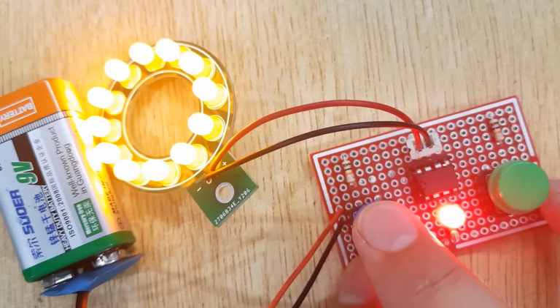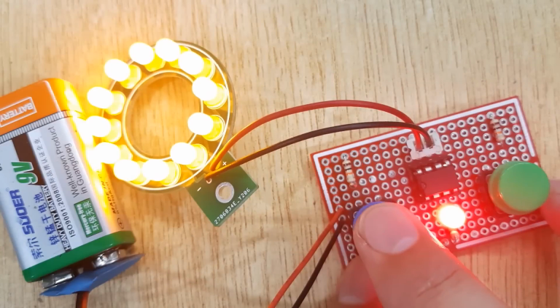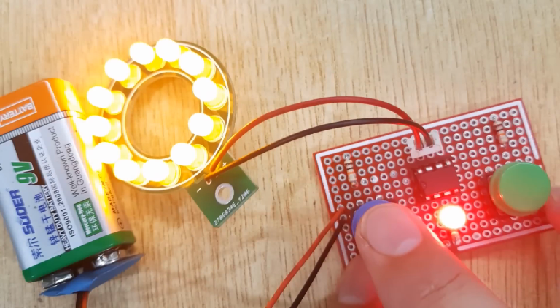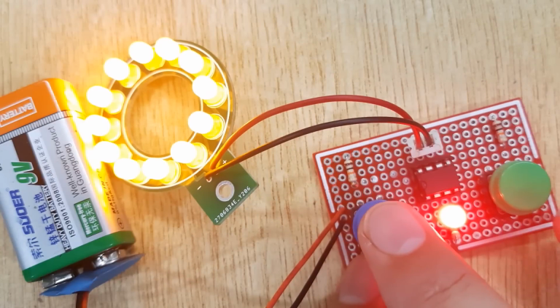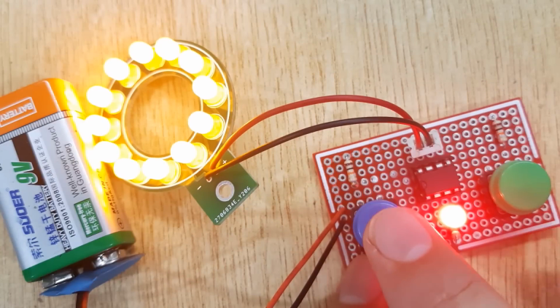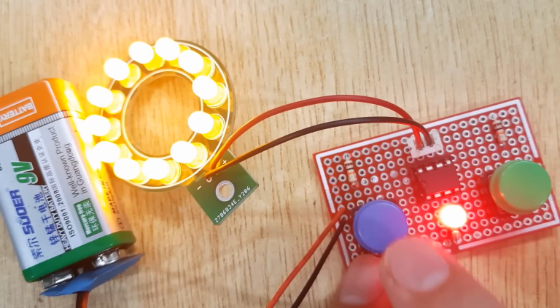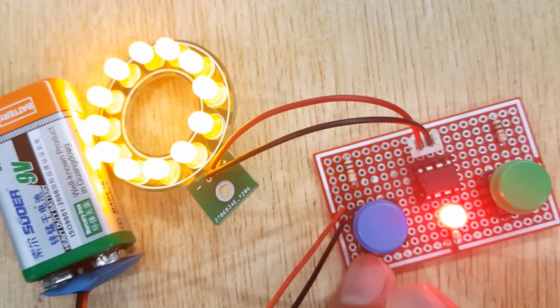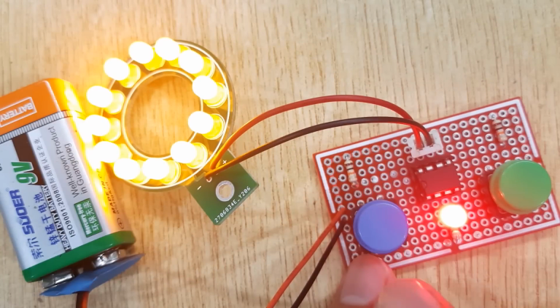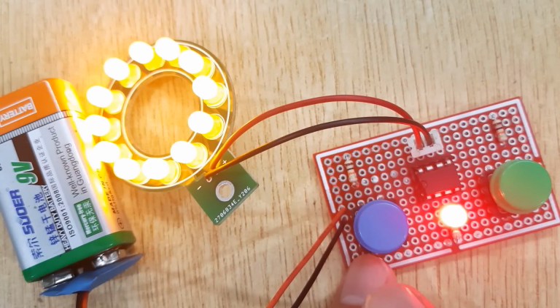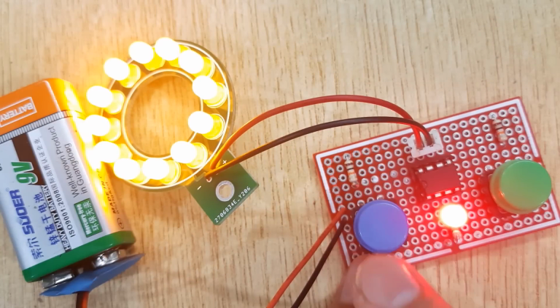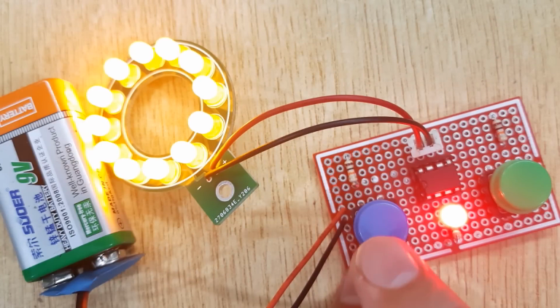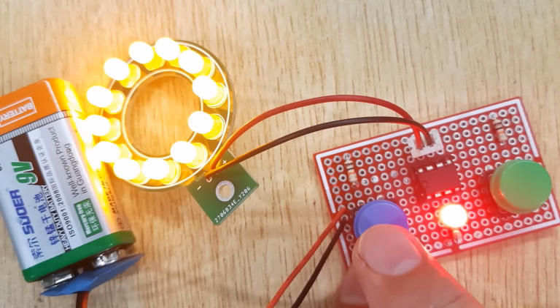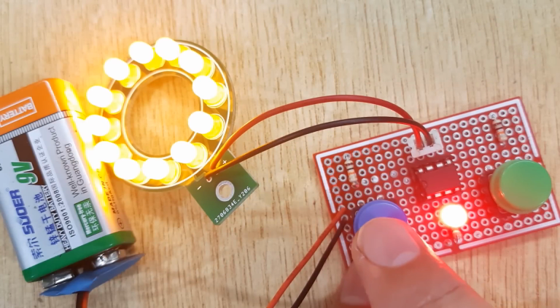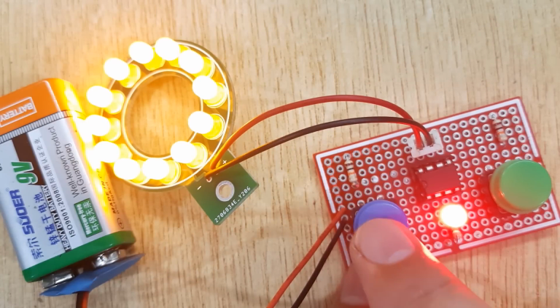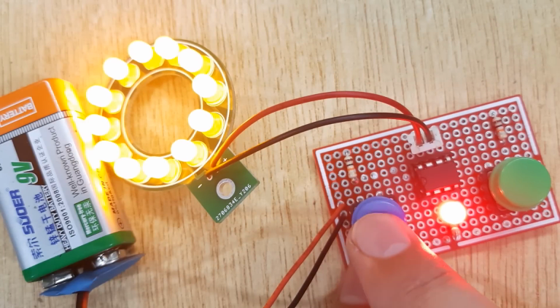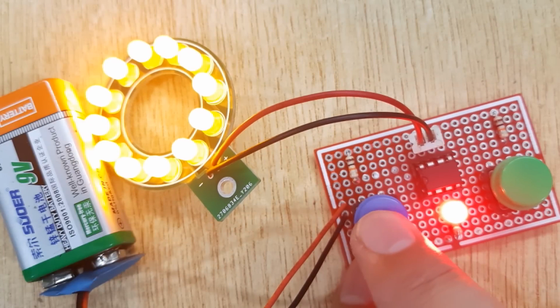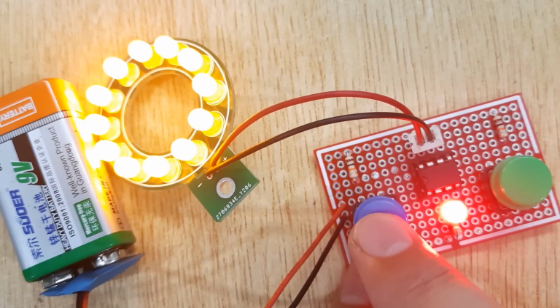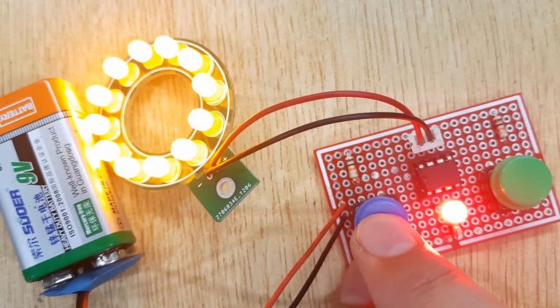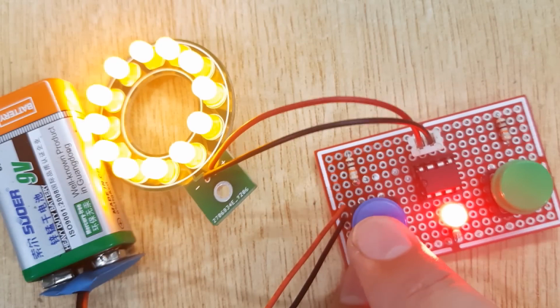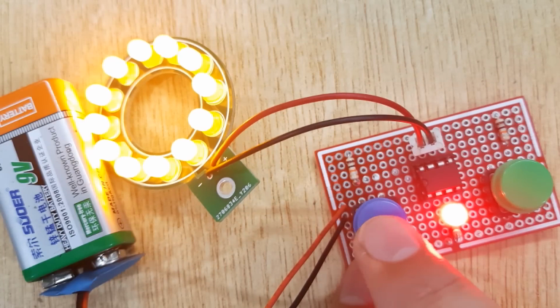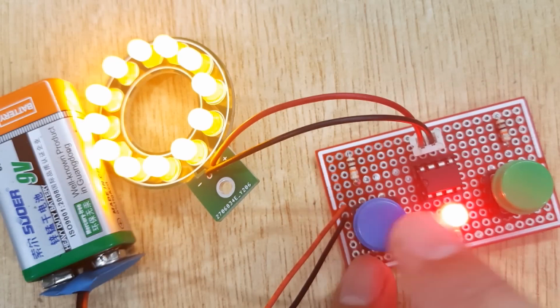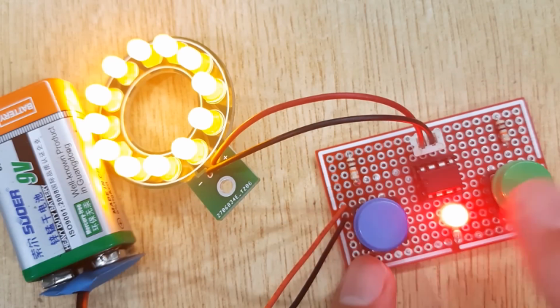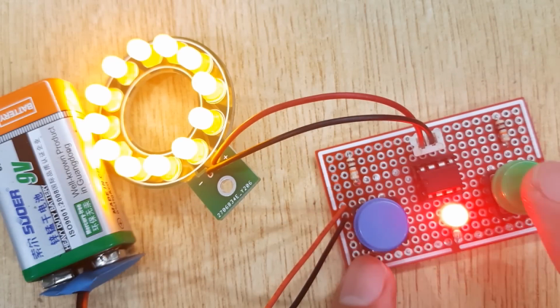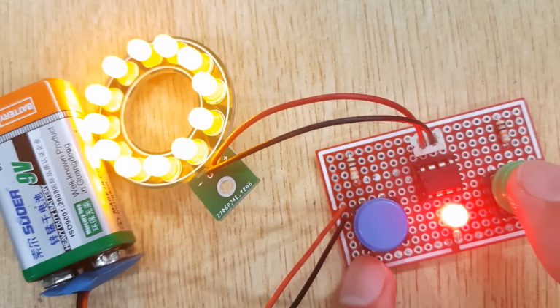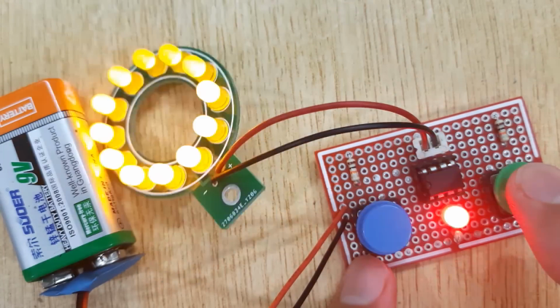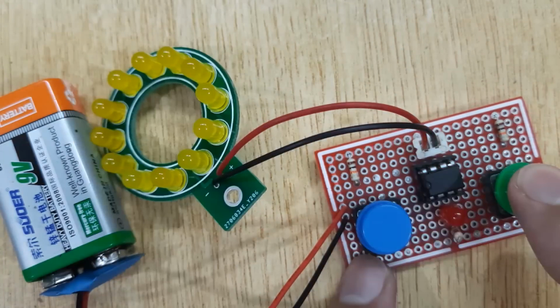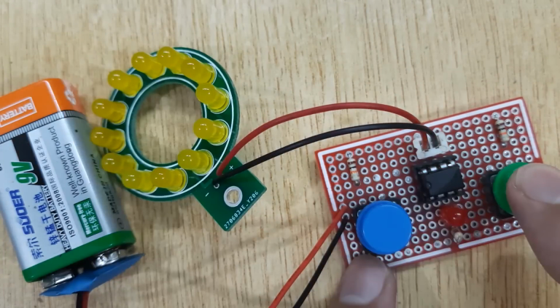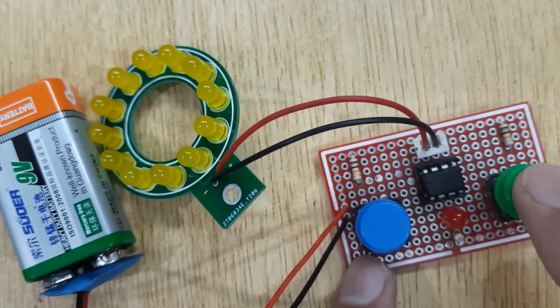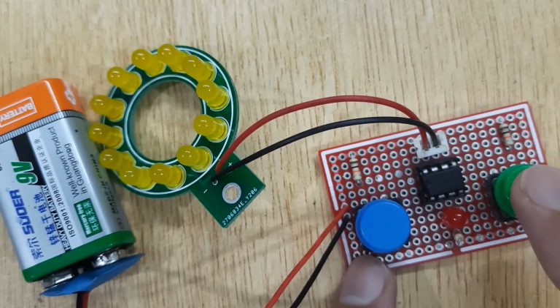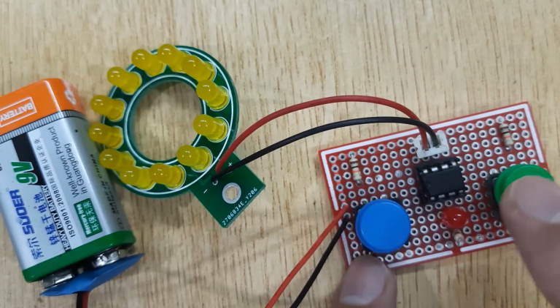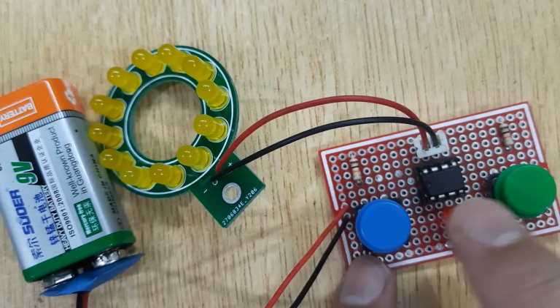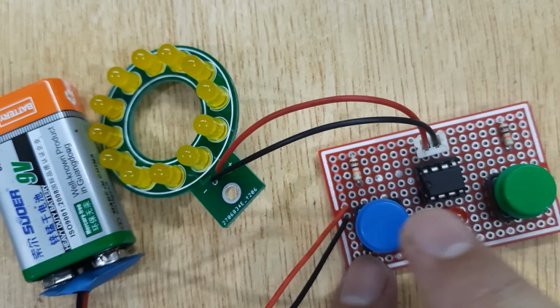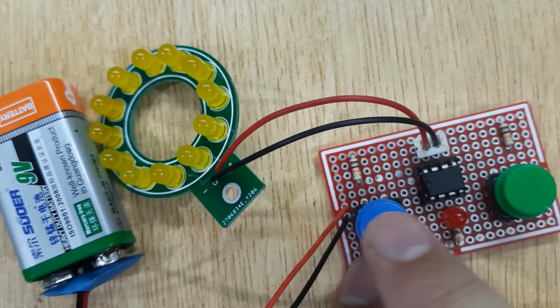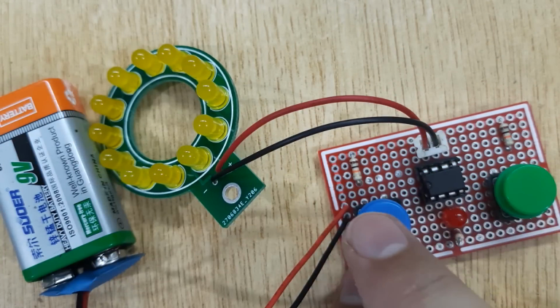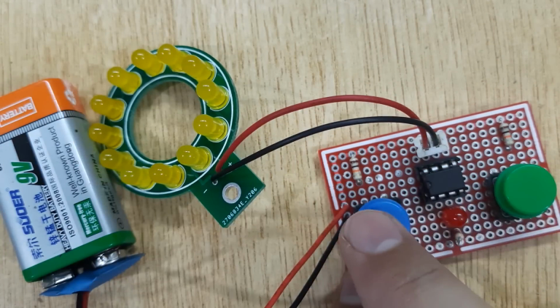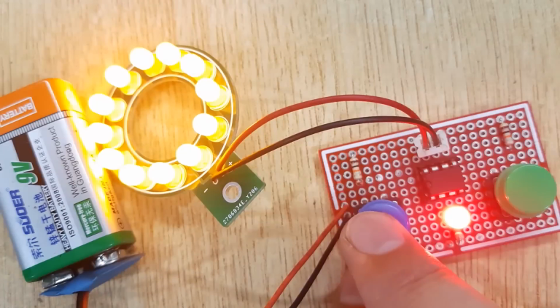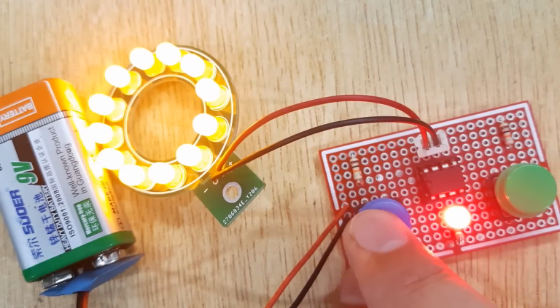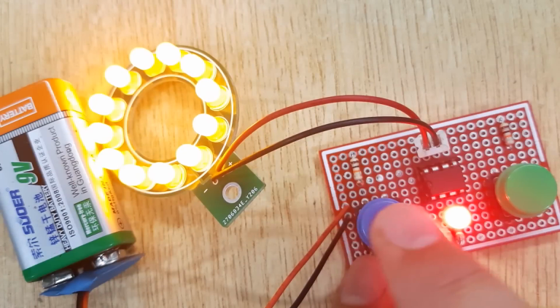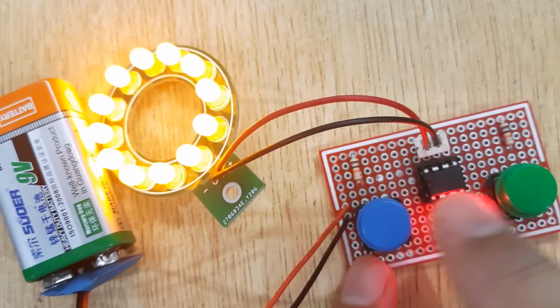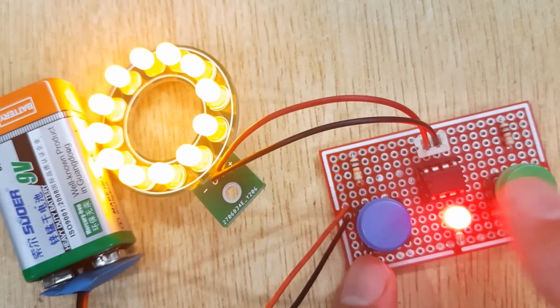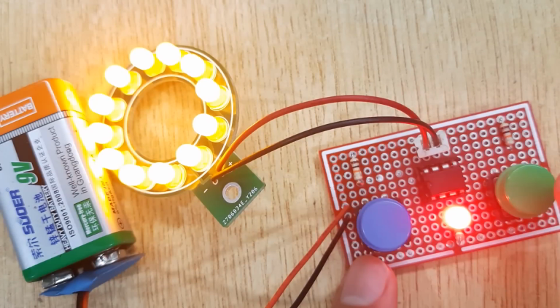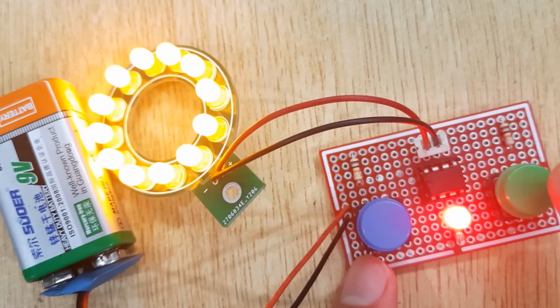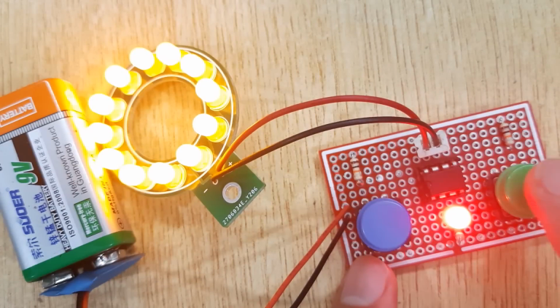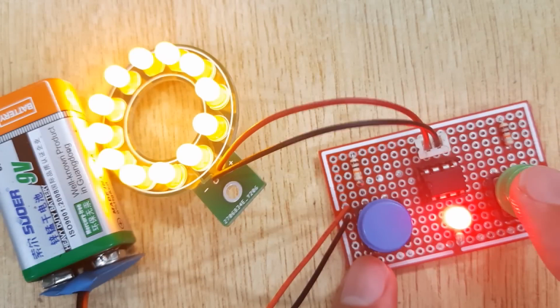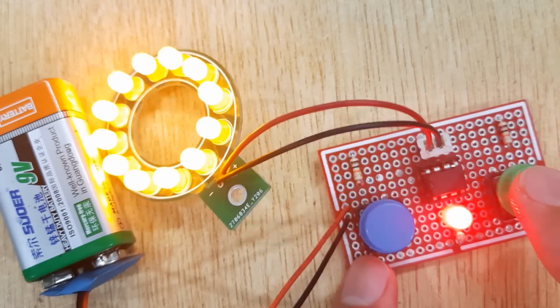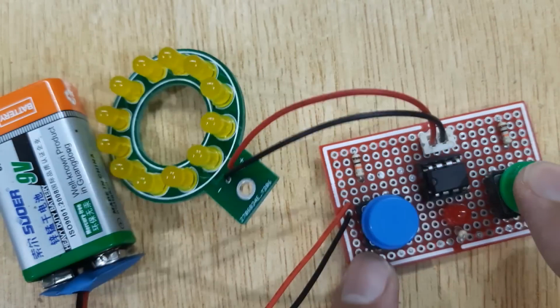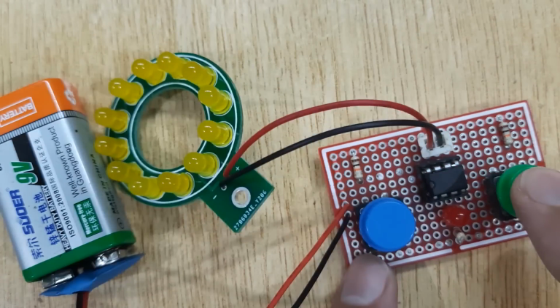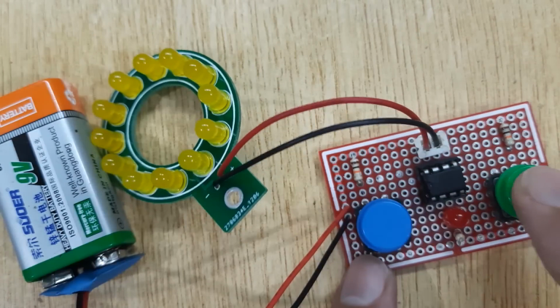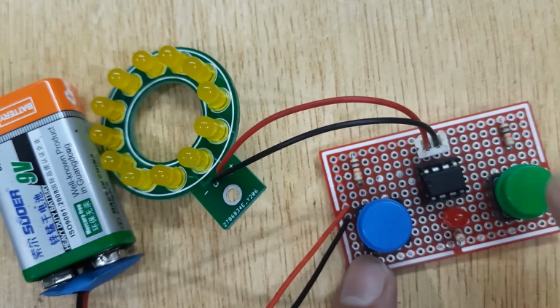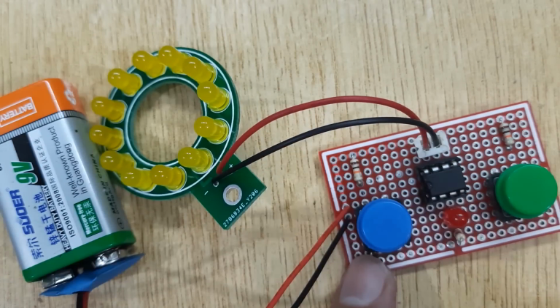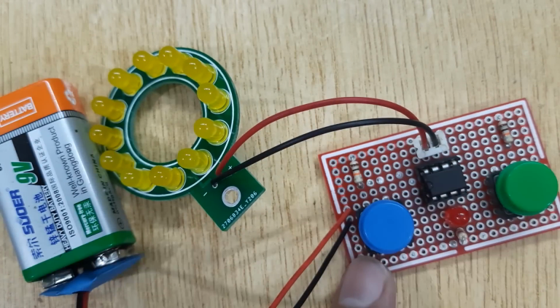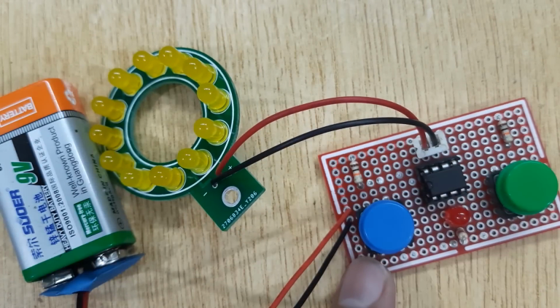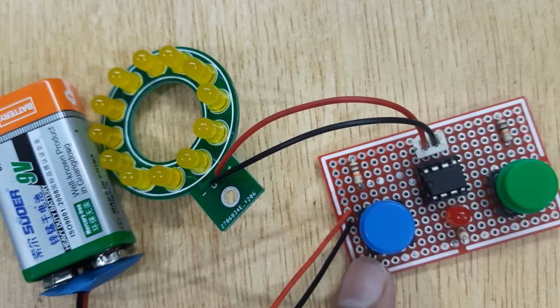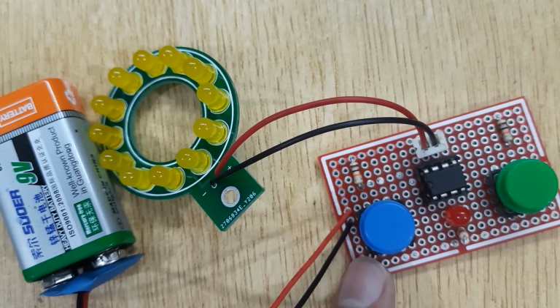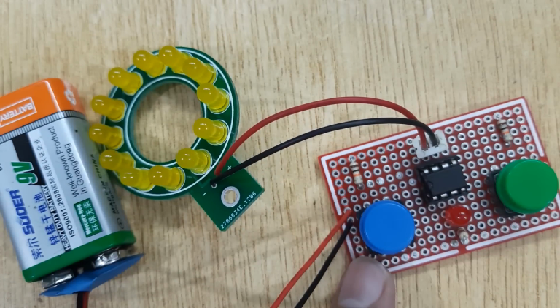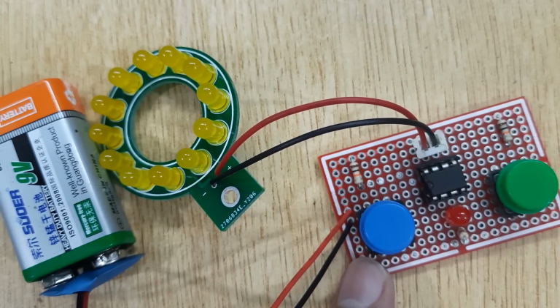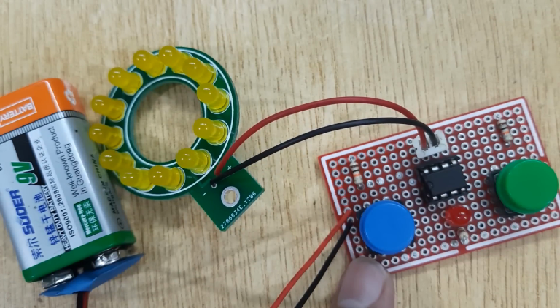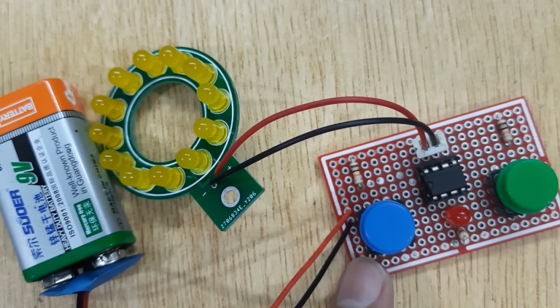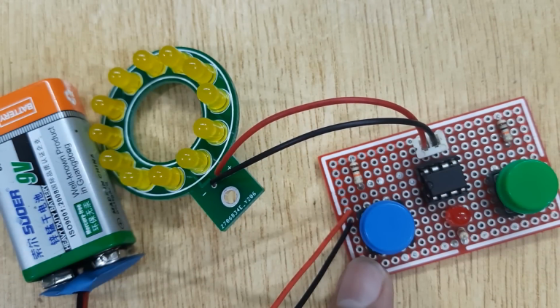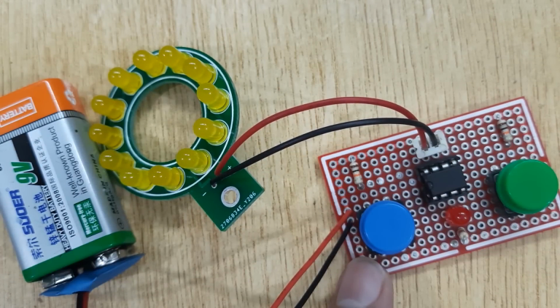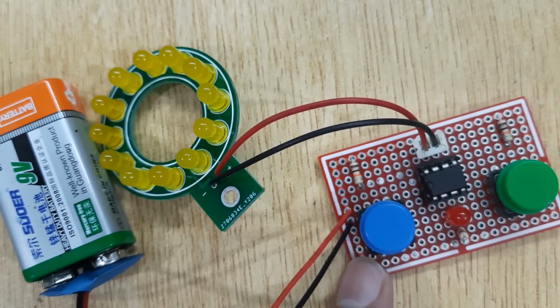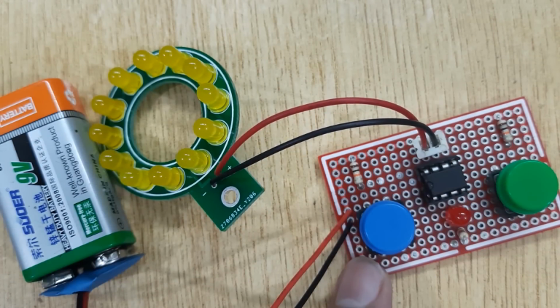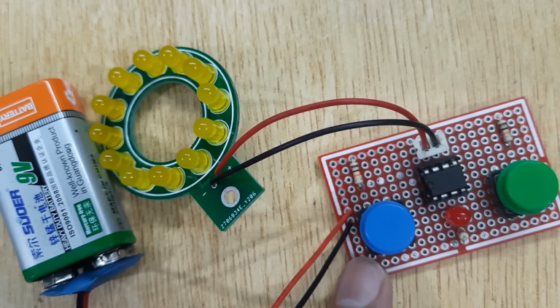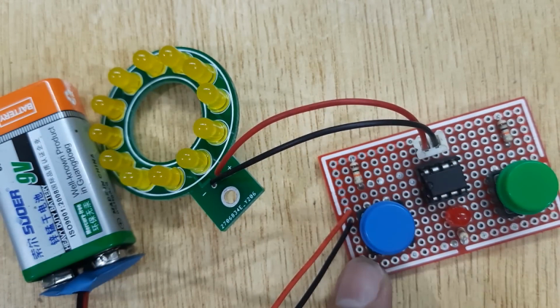When we touch the touch switch with the blue cap, the LEDs turn on, and when we touch the touch switch with the green cap, the LEDs turn off.